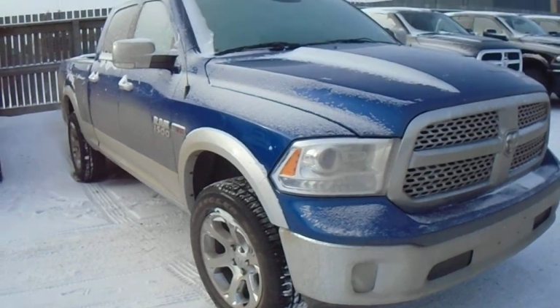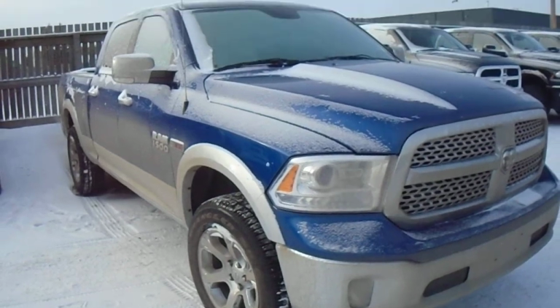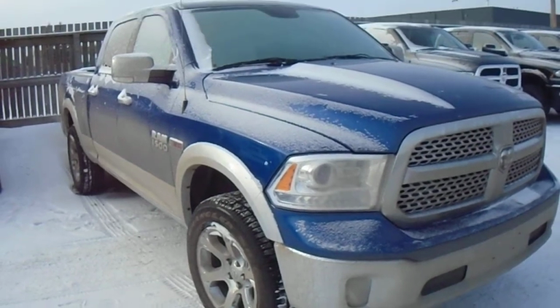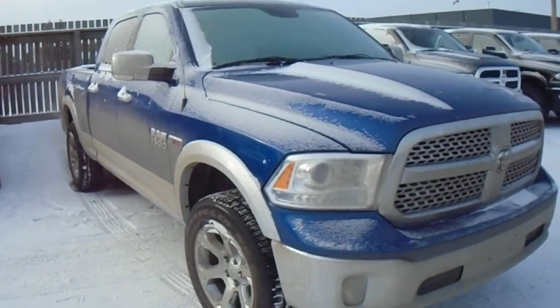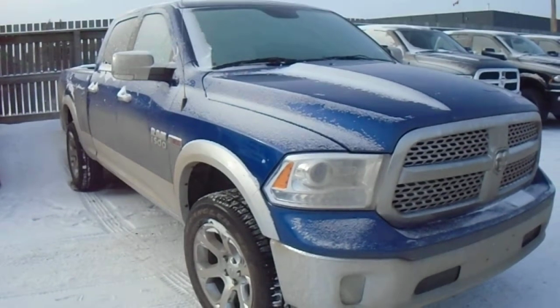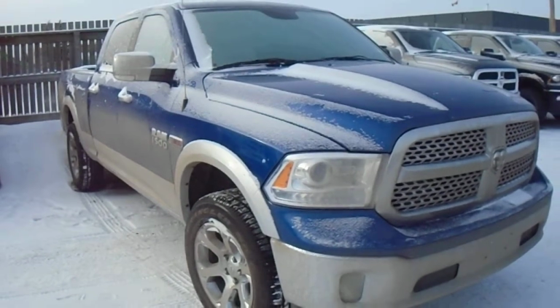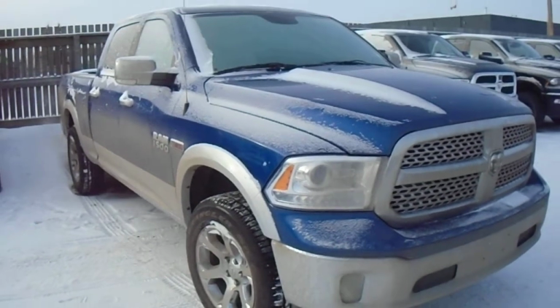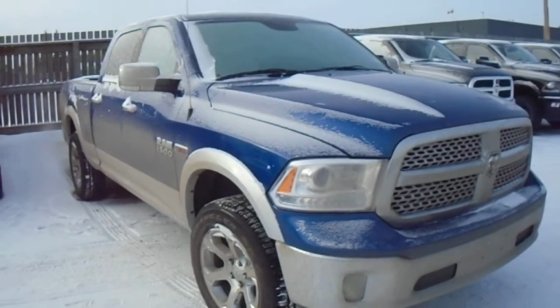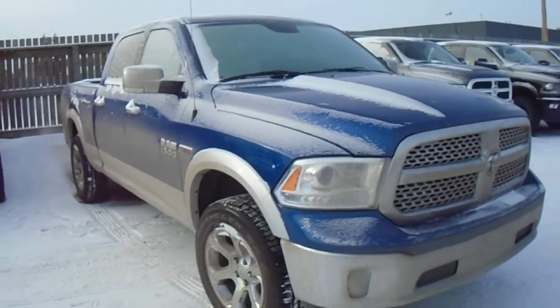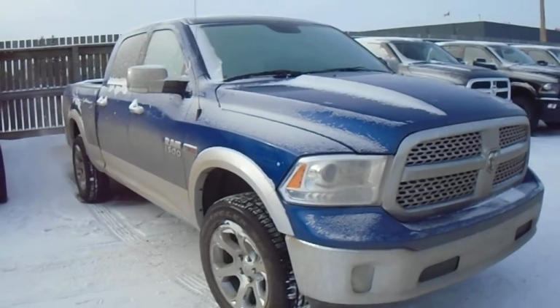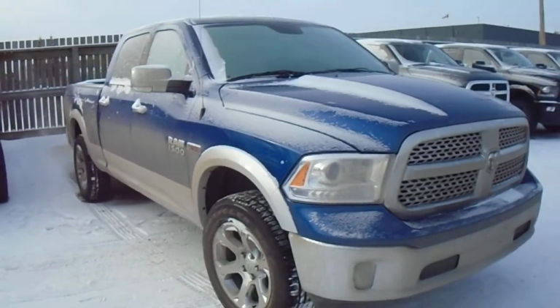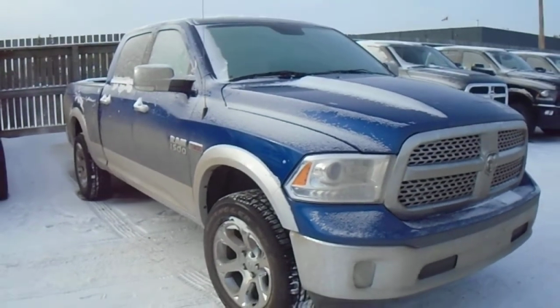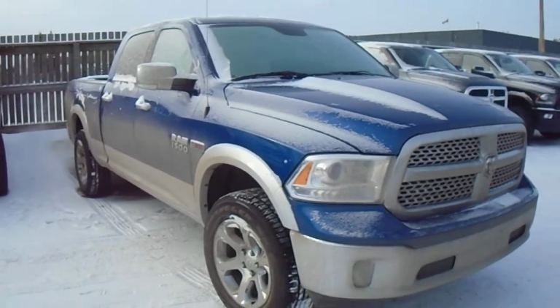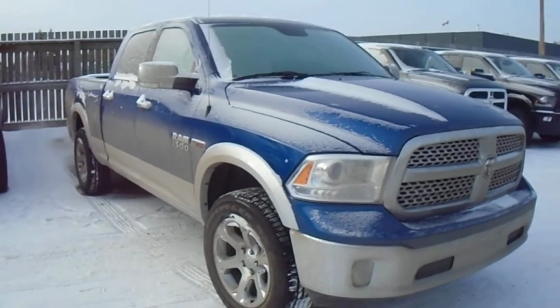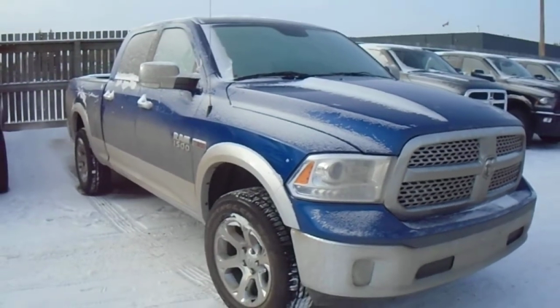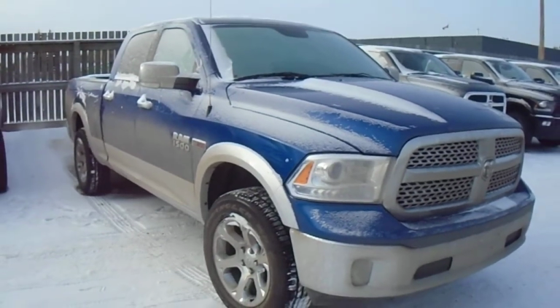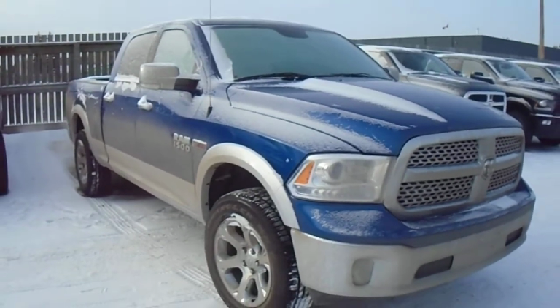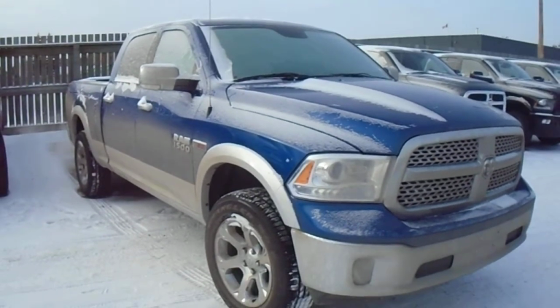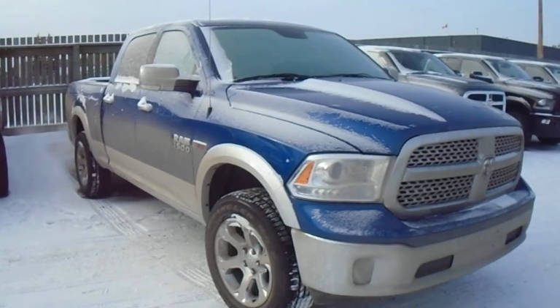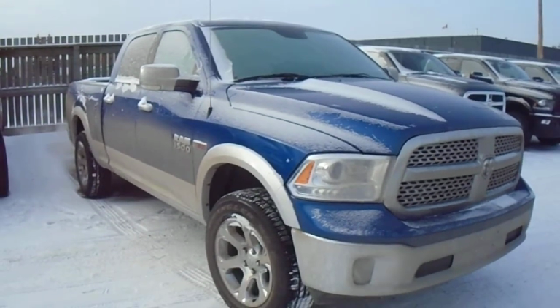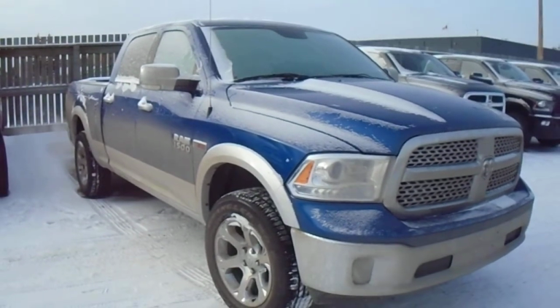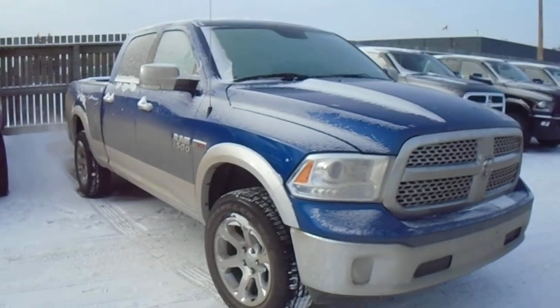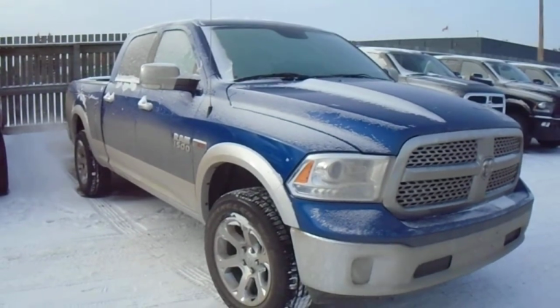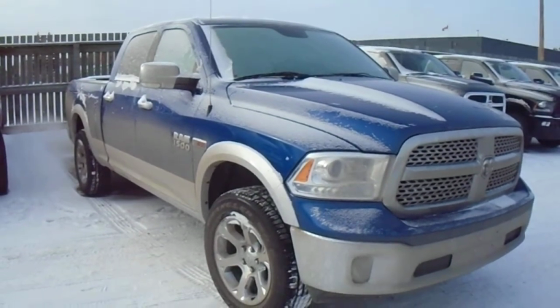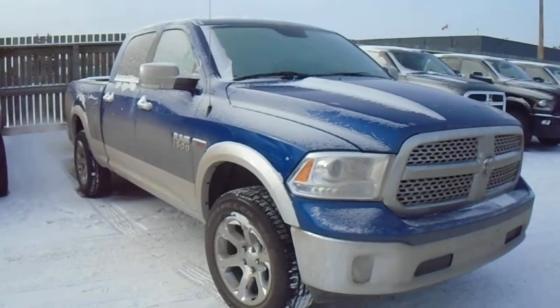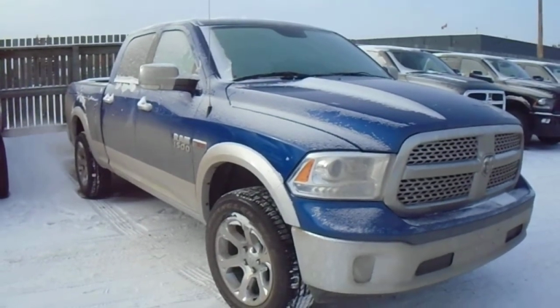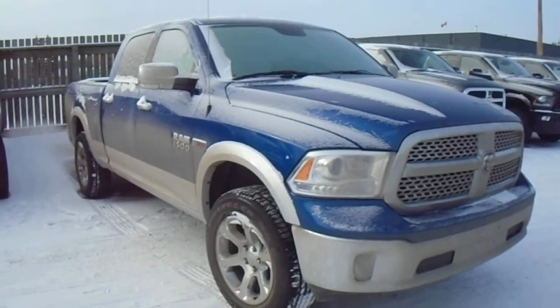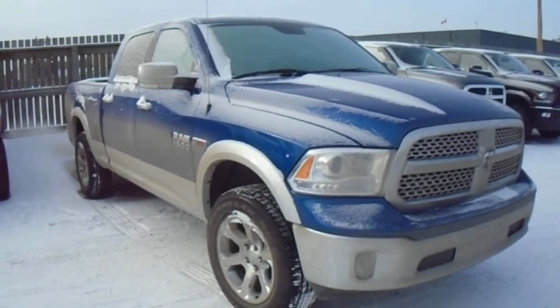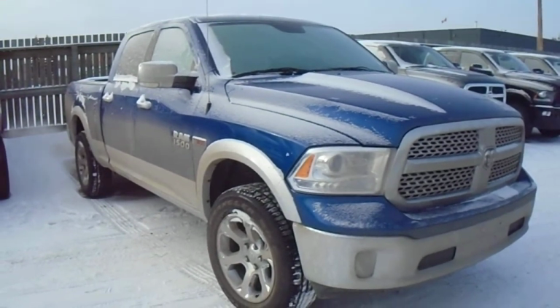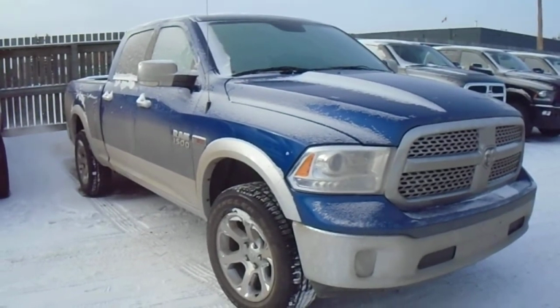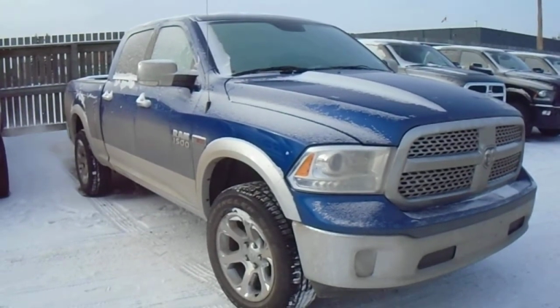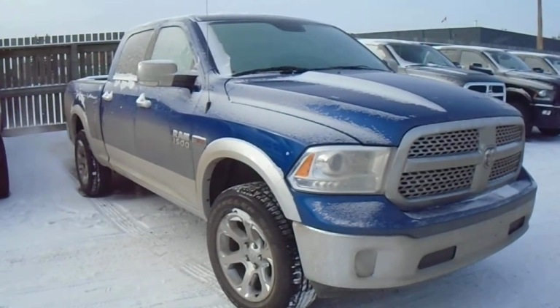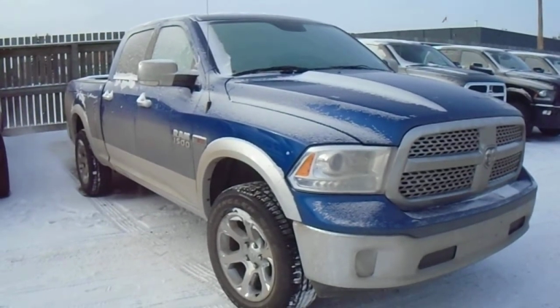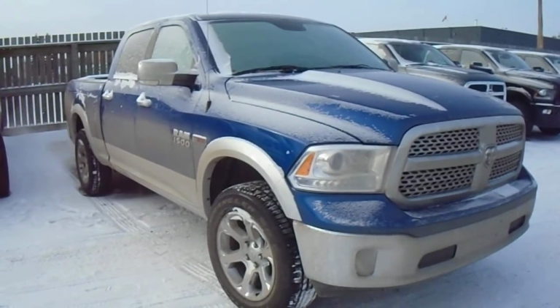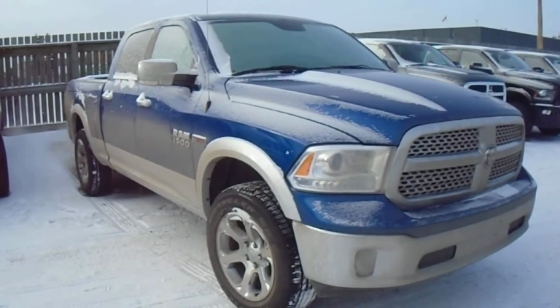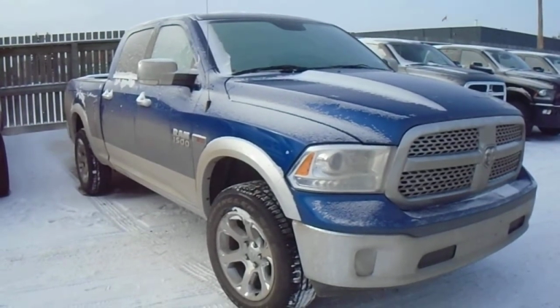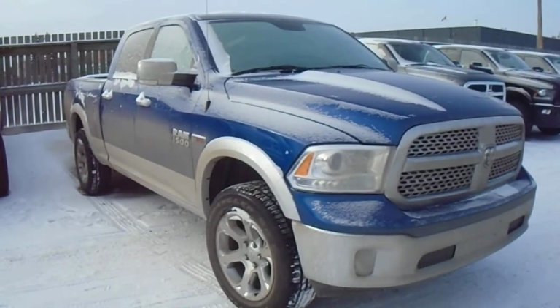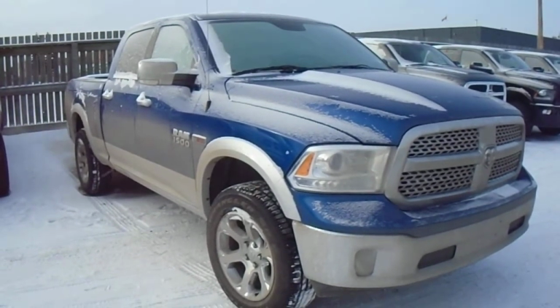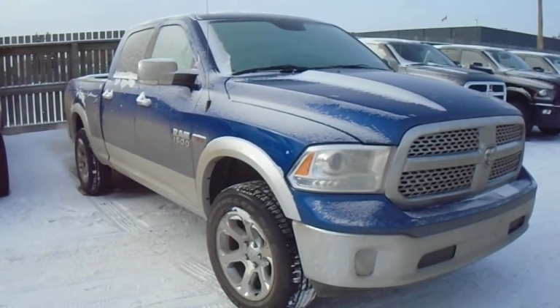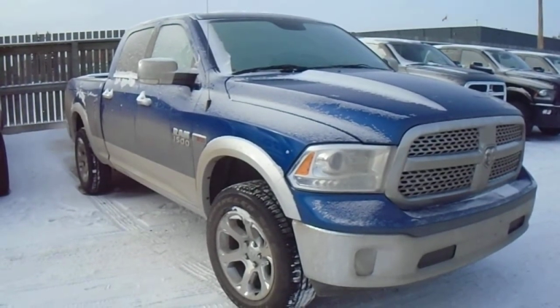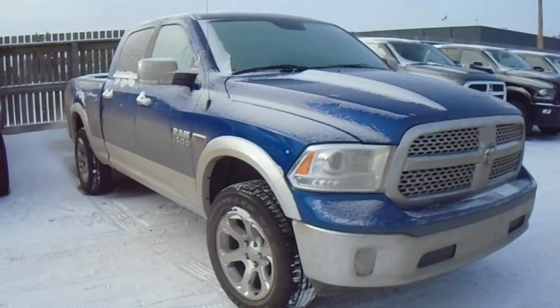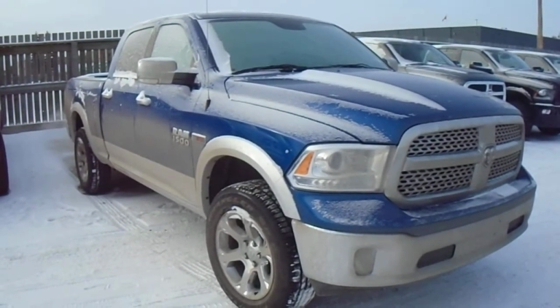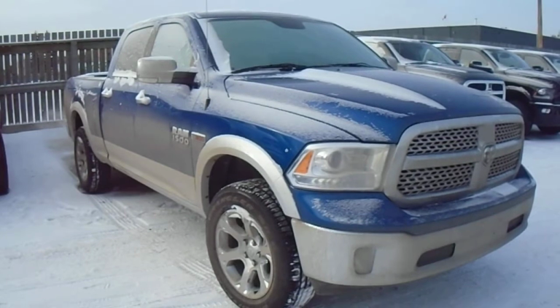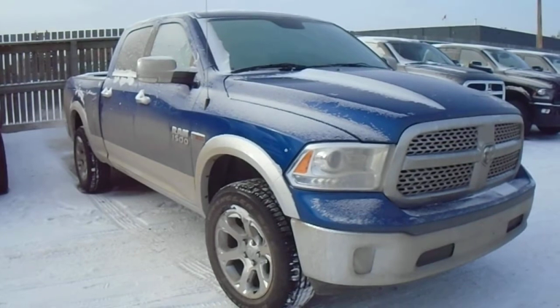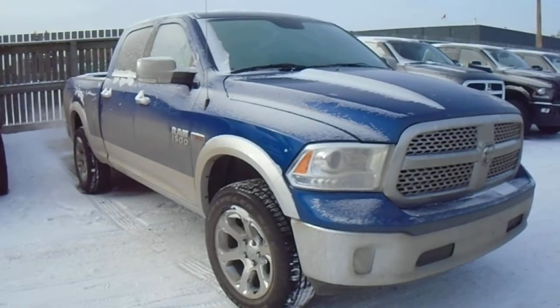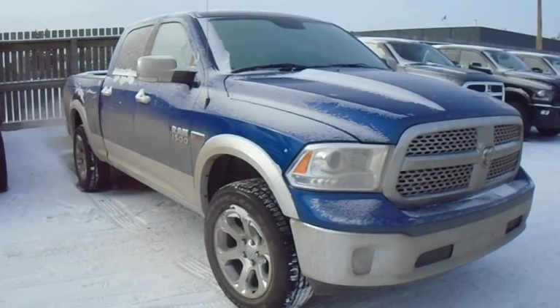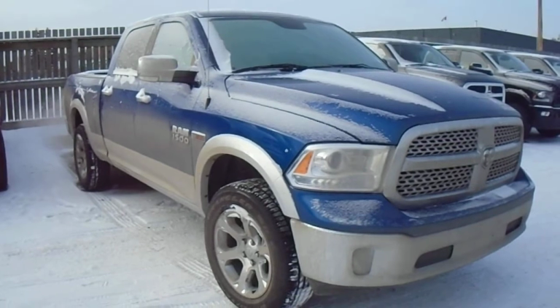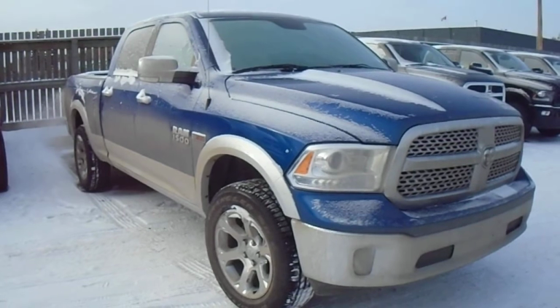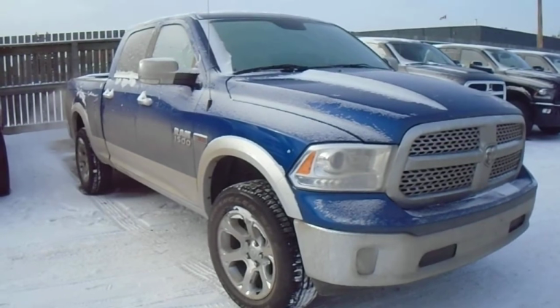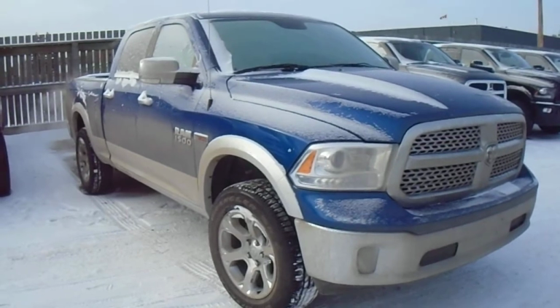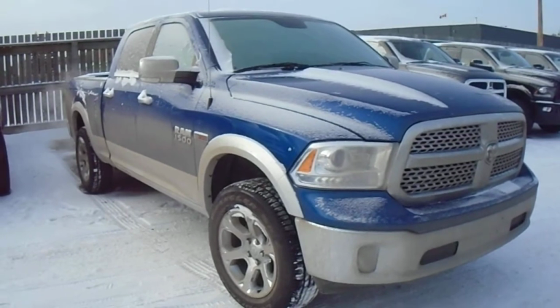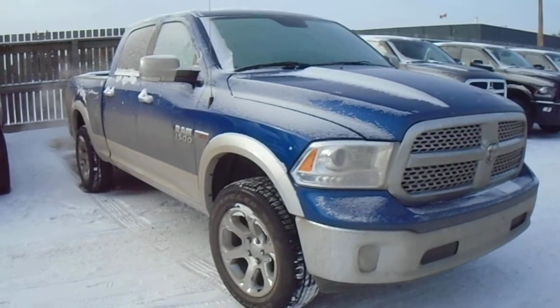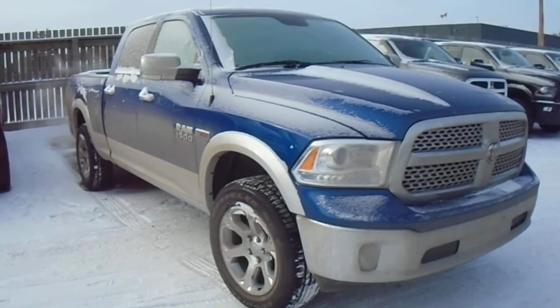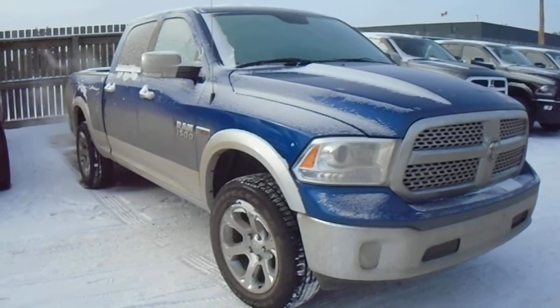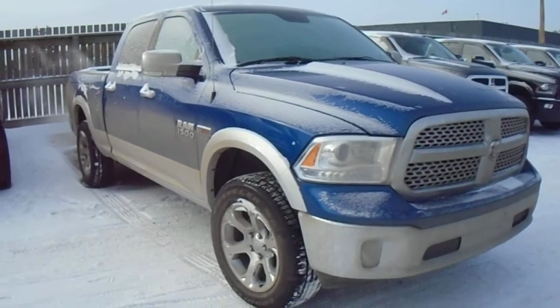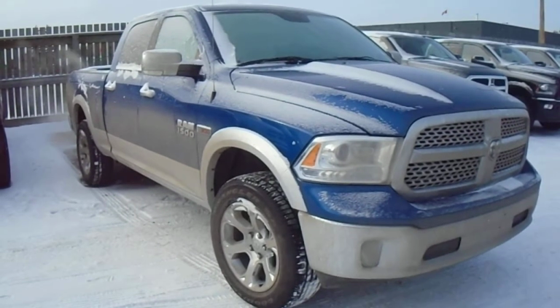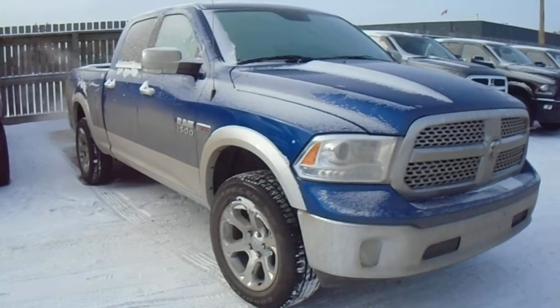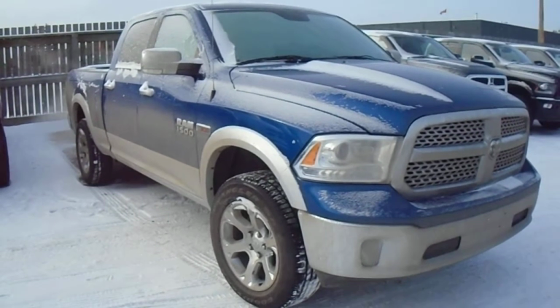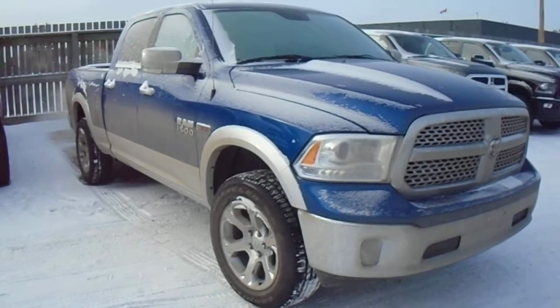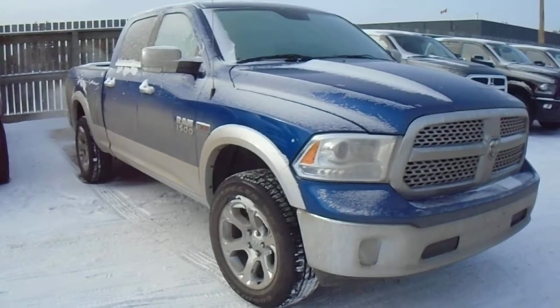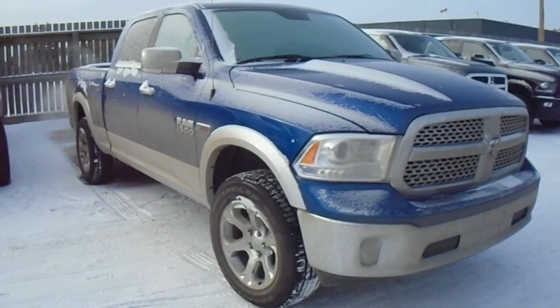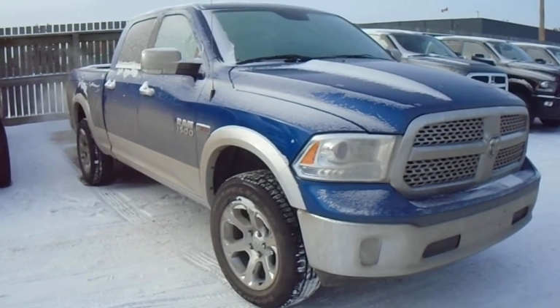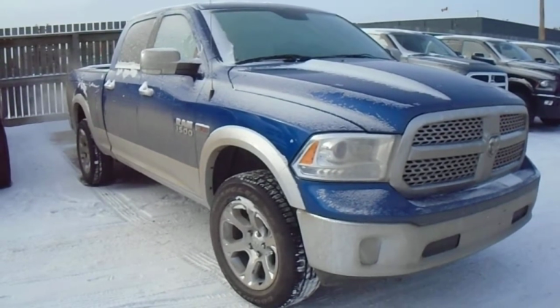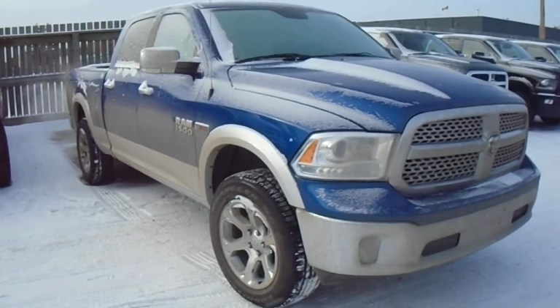Hey John, Mike here at Lemonderry Dodge, the new truck department. This is a Ram 1500 Crew Cab Laramie EcoDiesel.